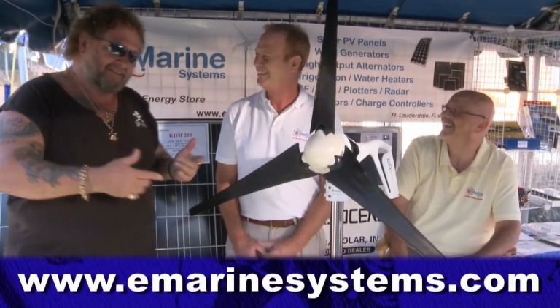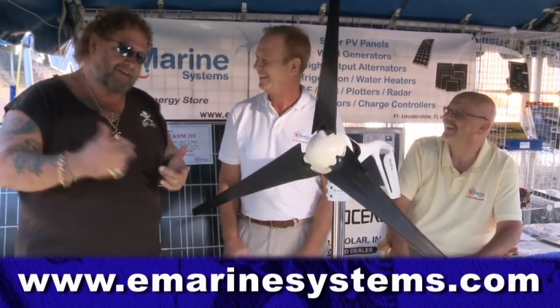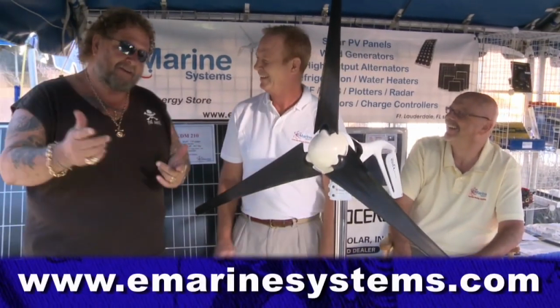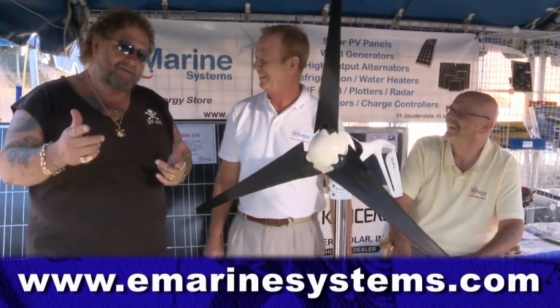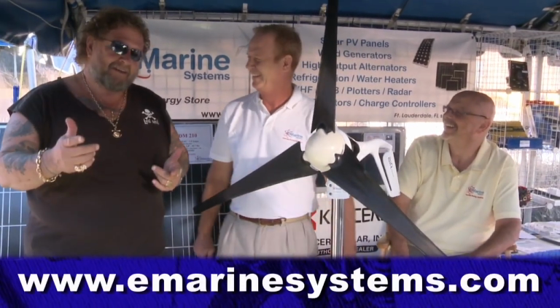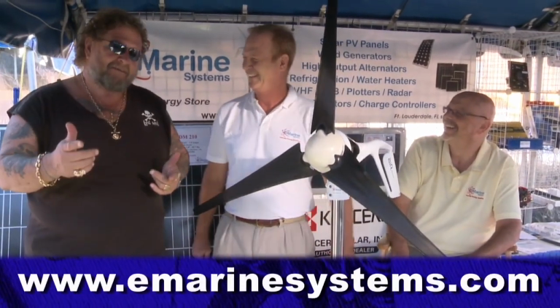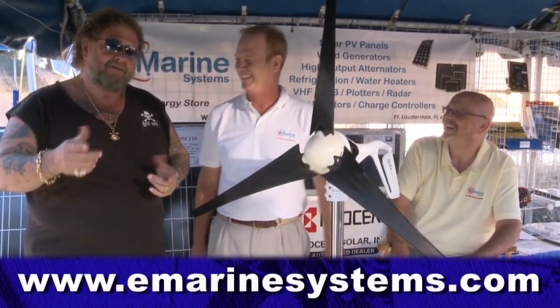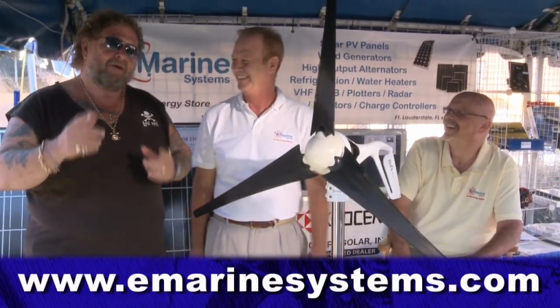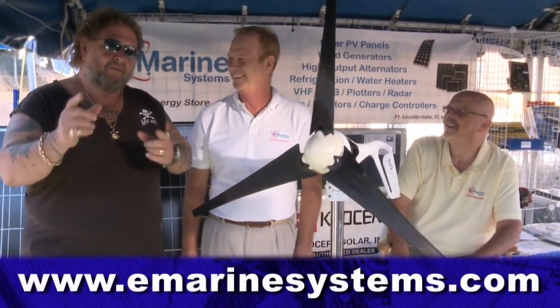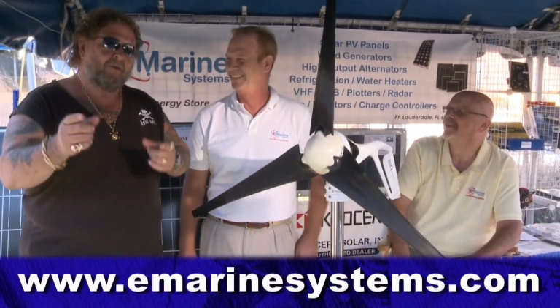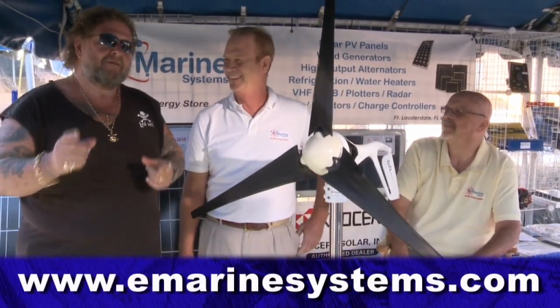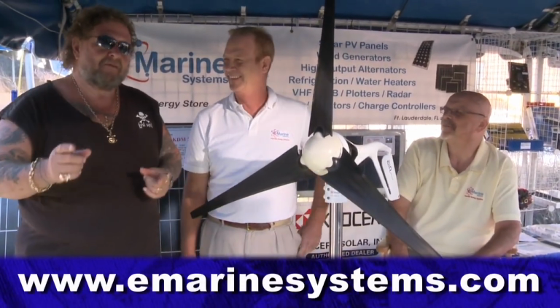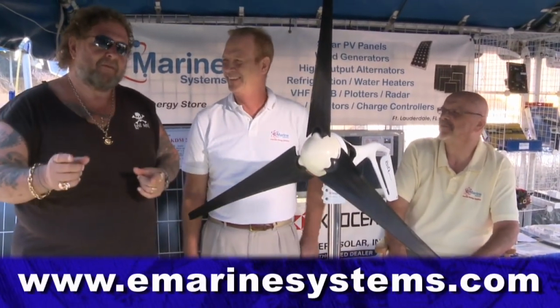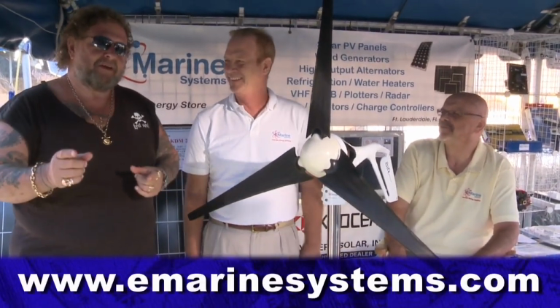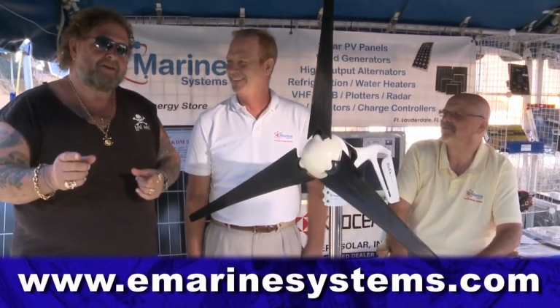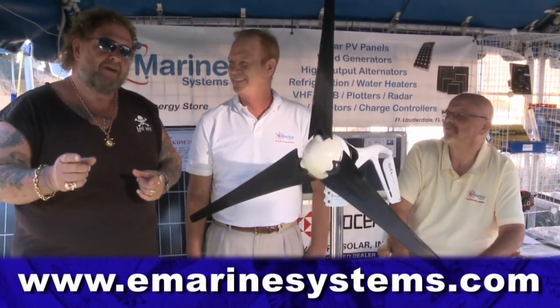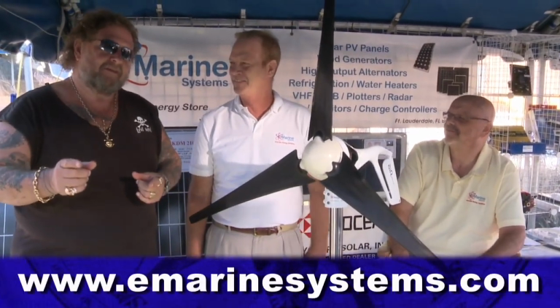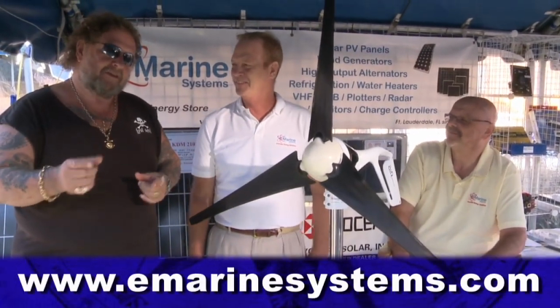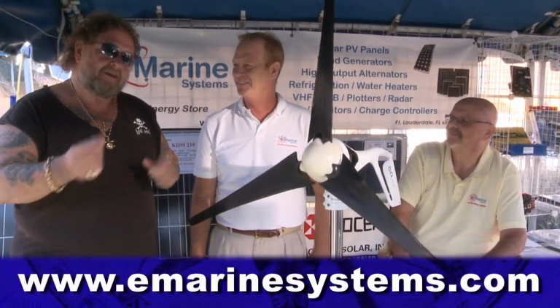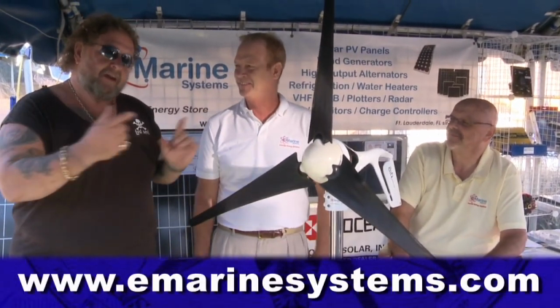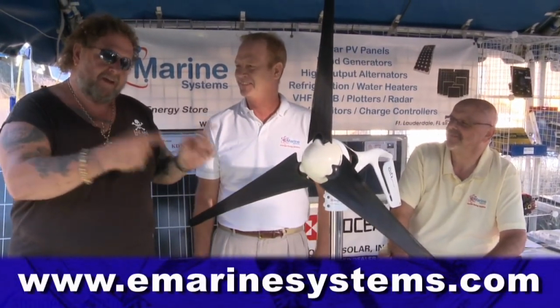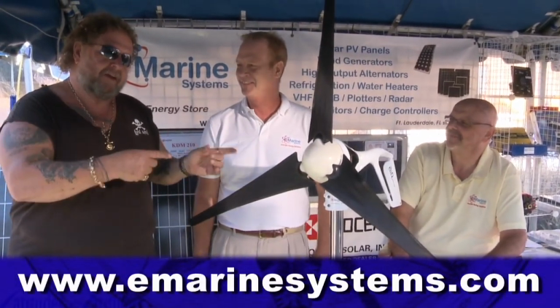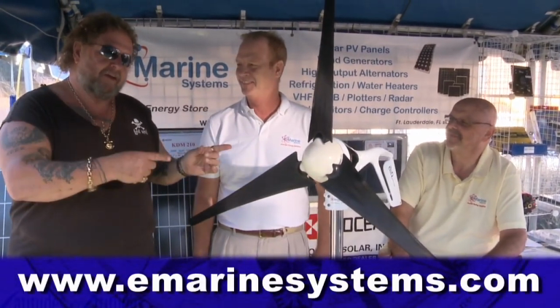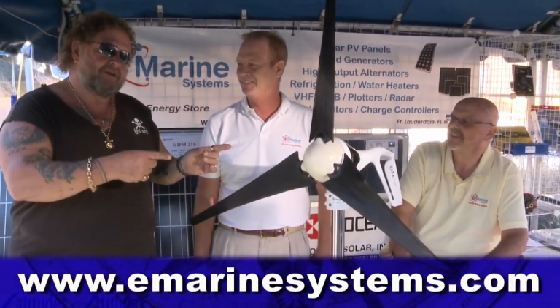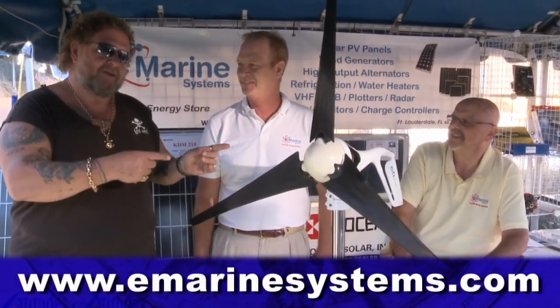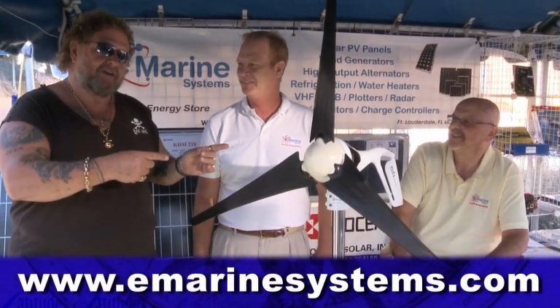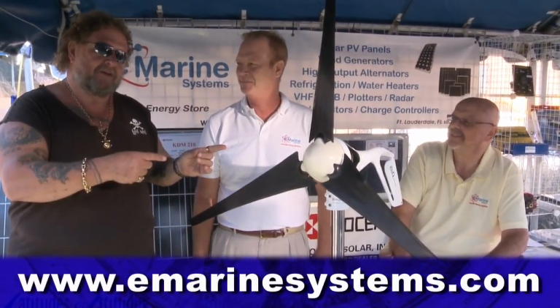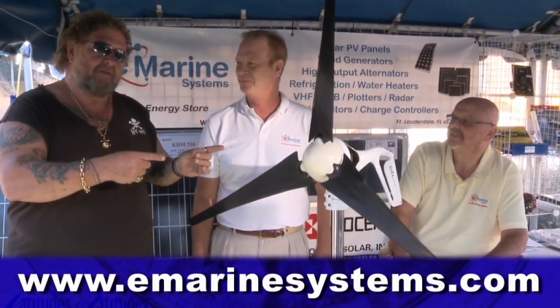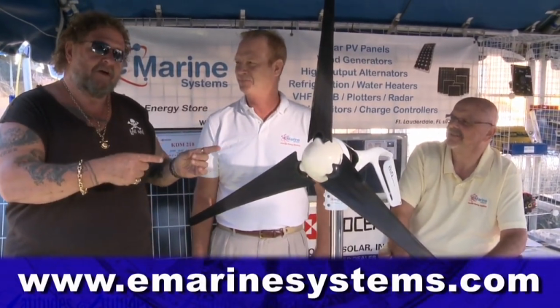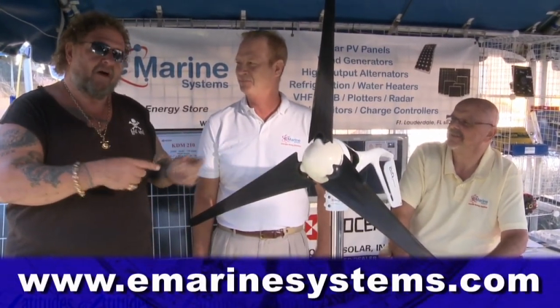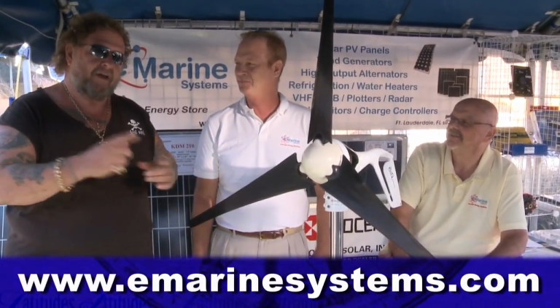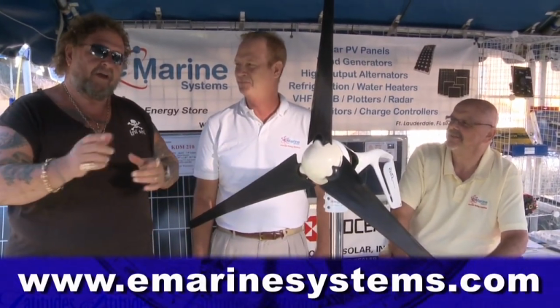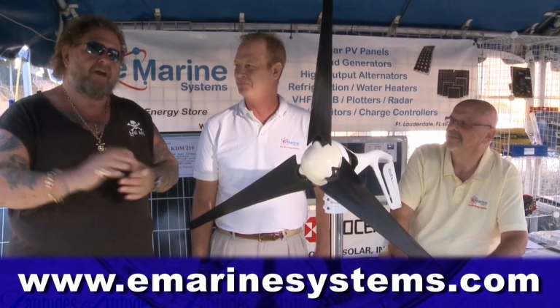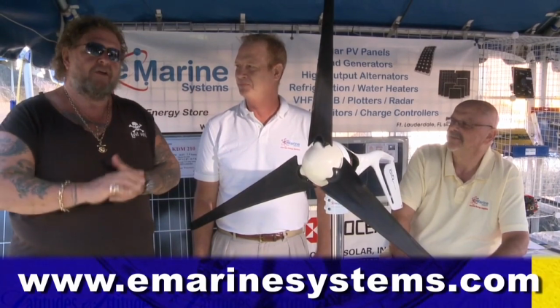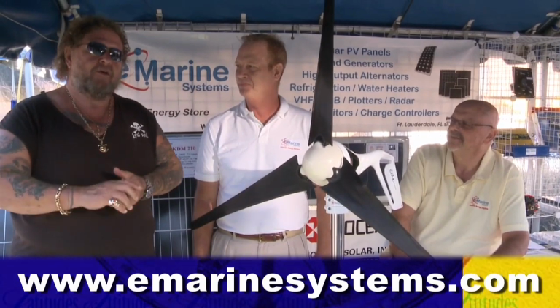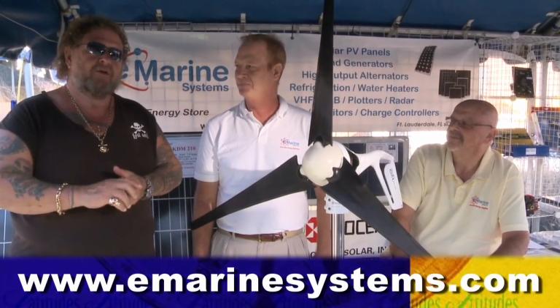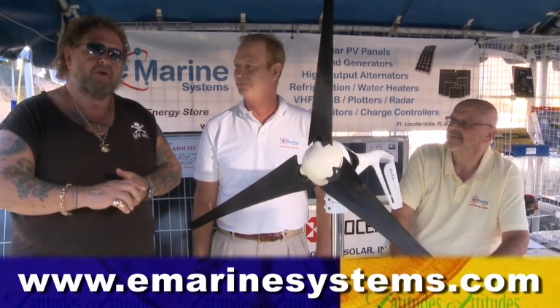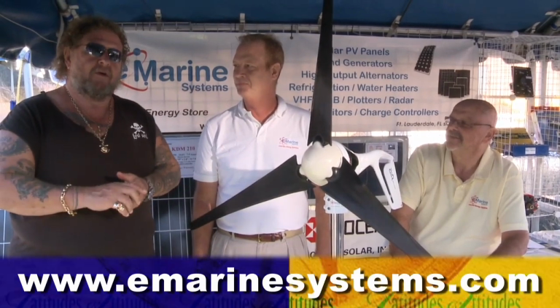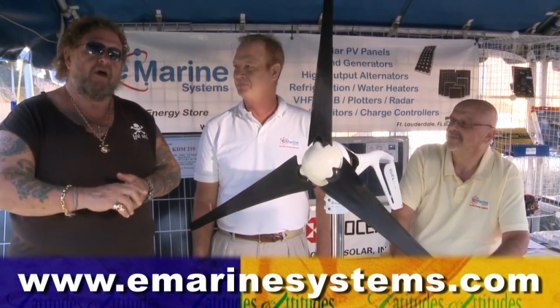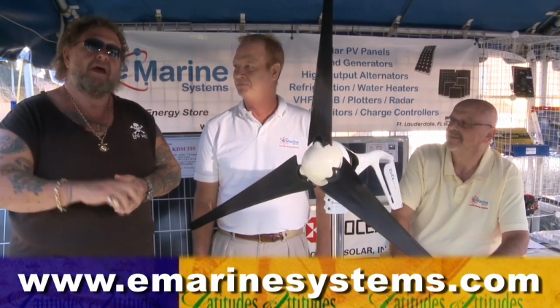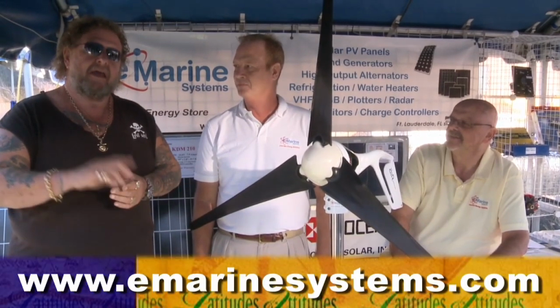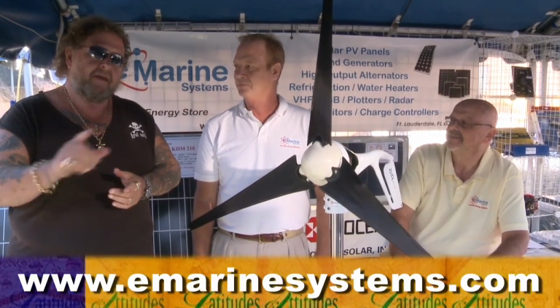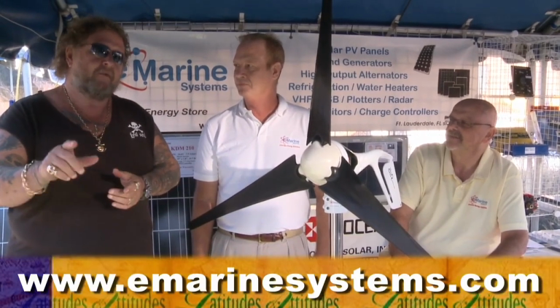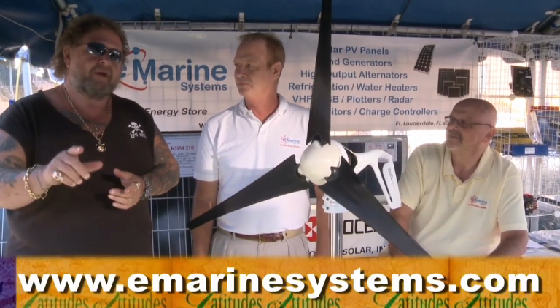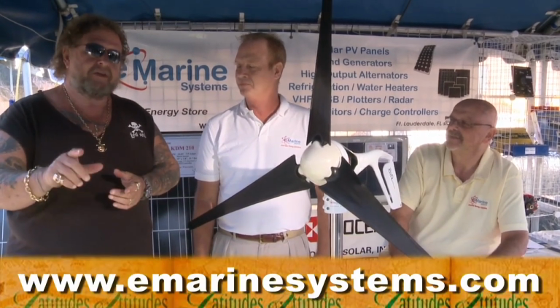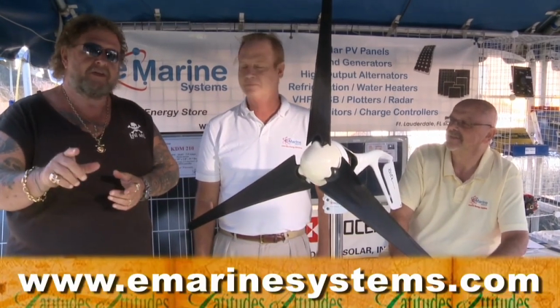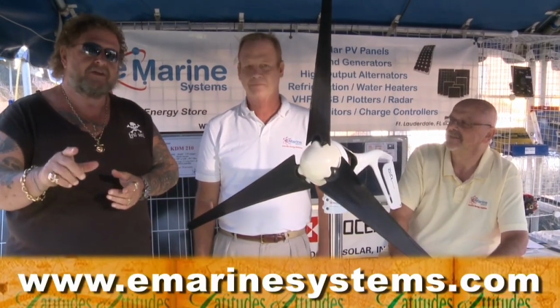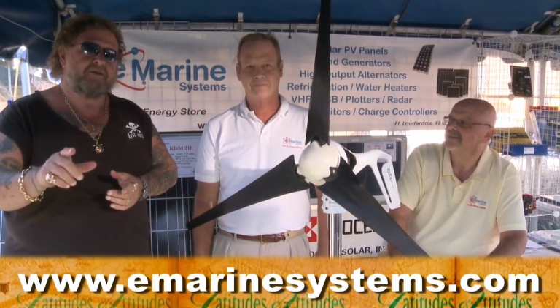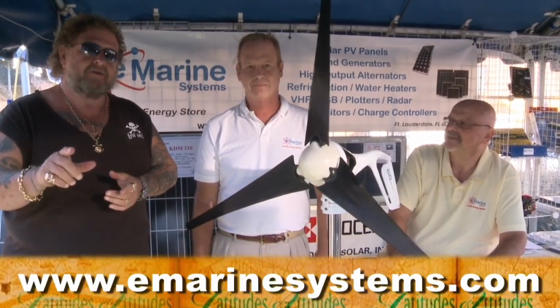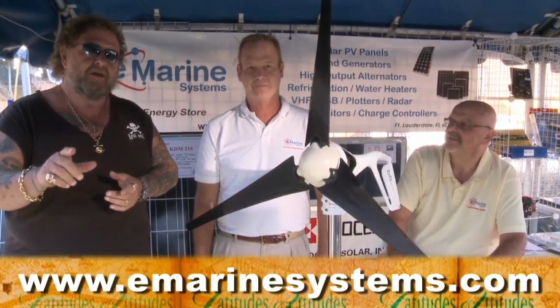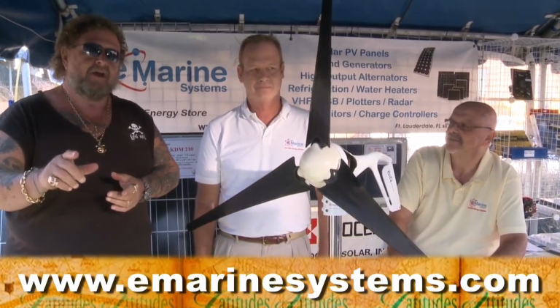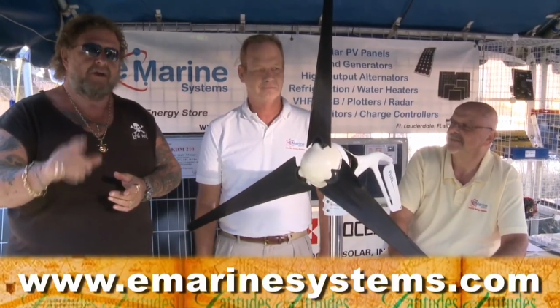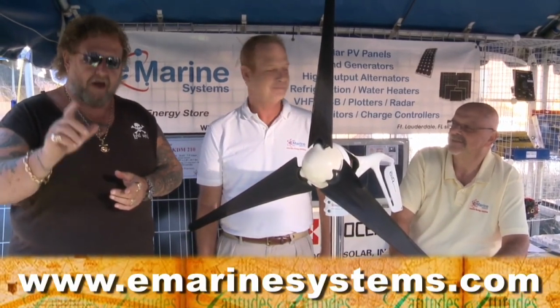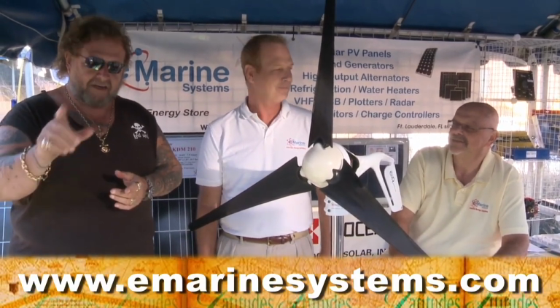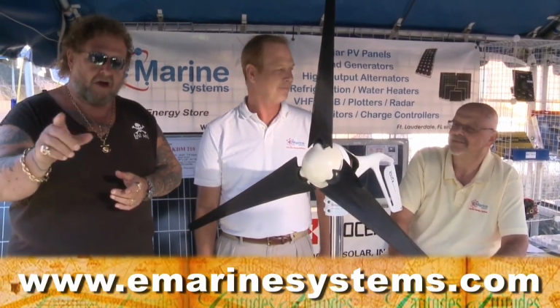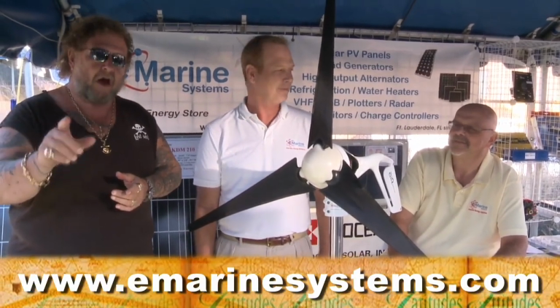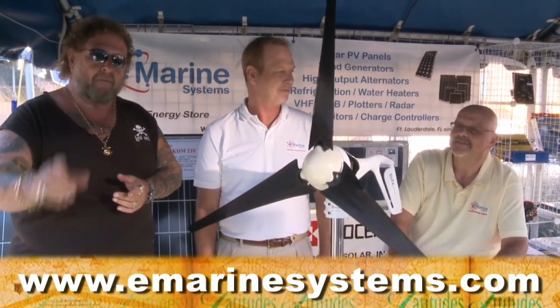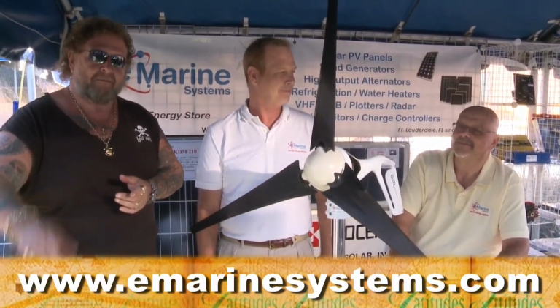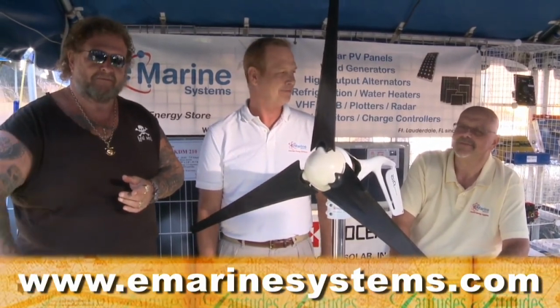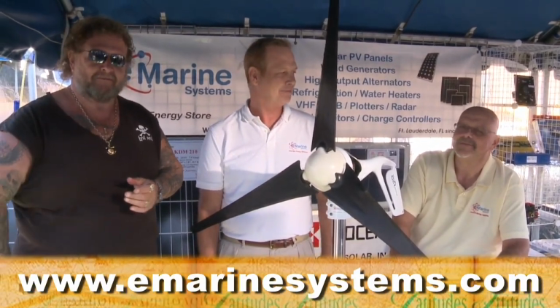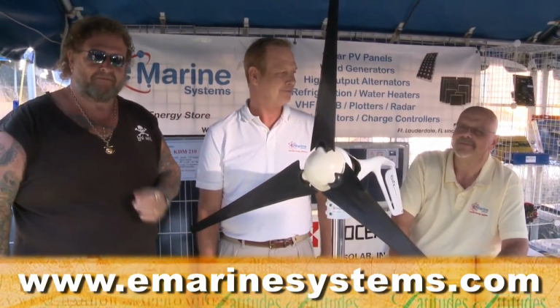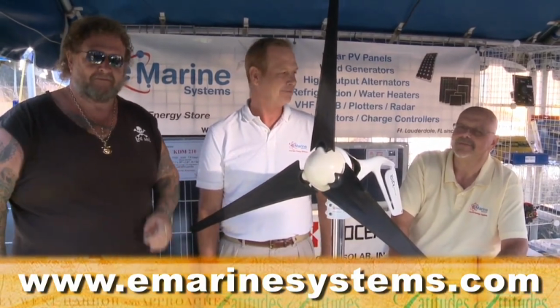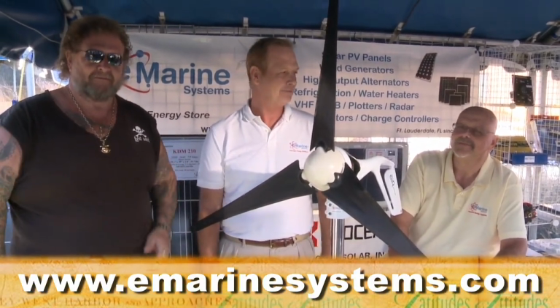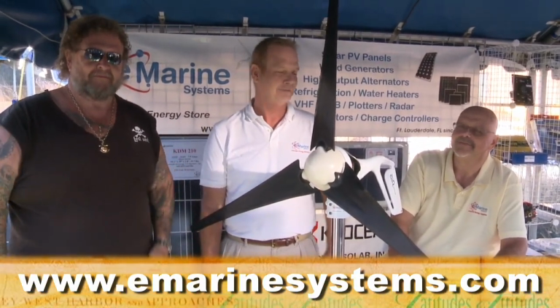So, if you want more information on this neat new system, all you've got to do is go to emarinesystems.com. Thank you.